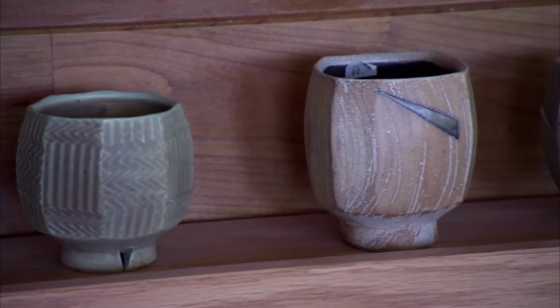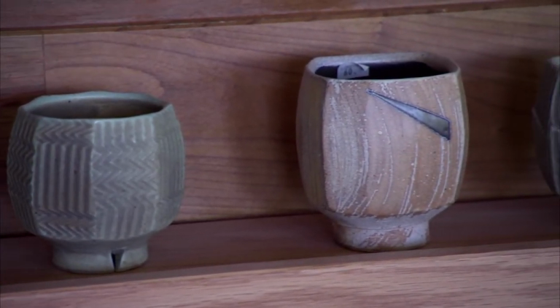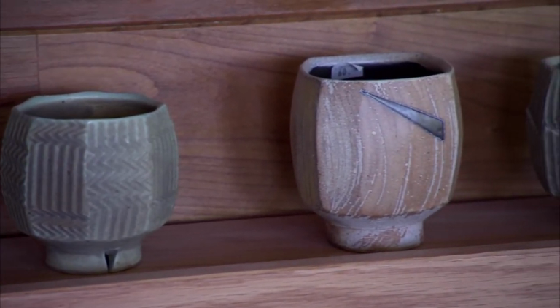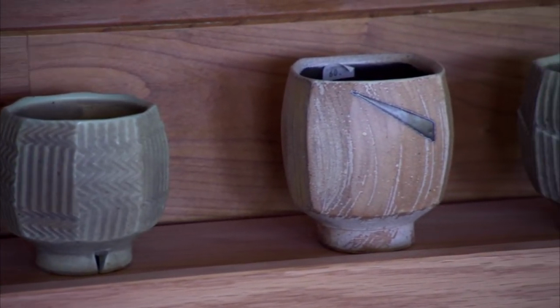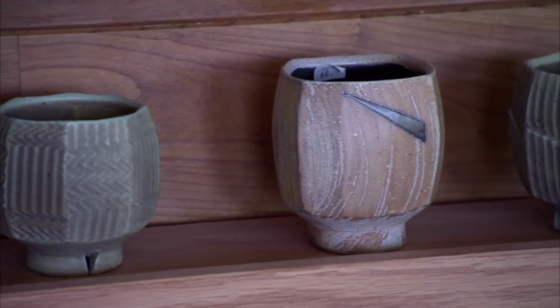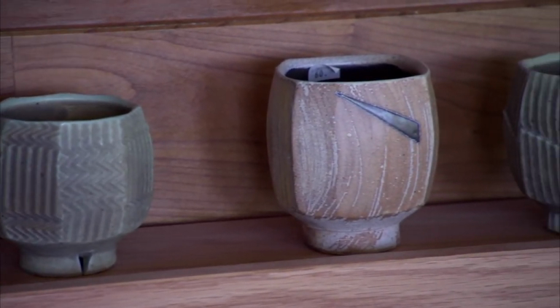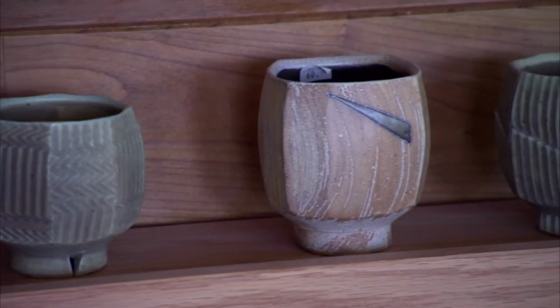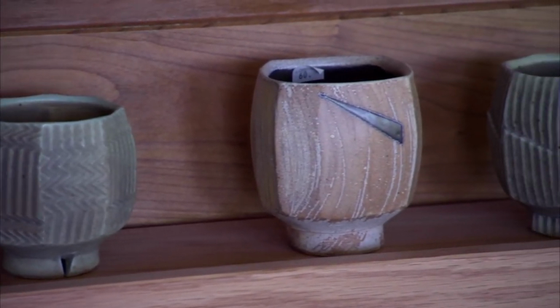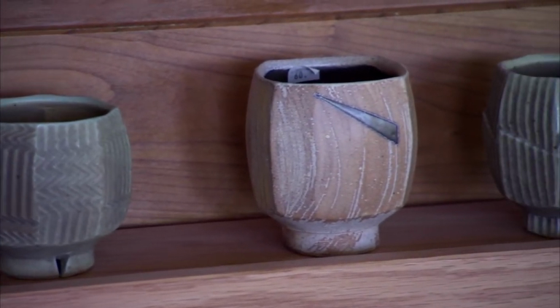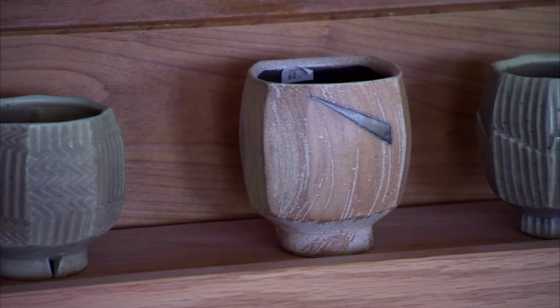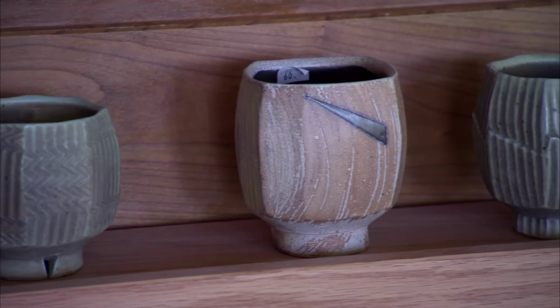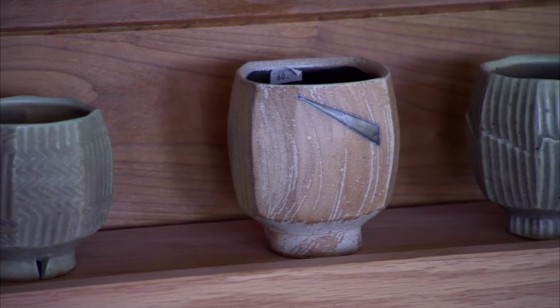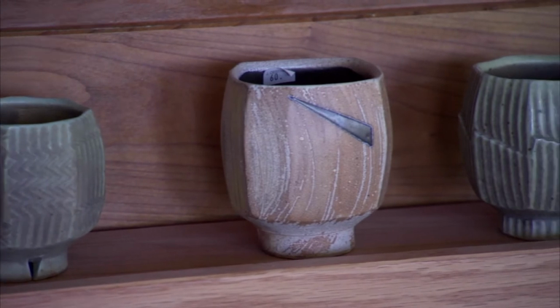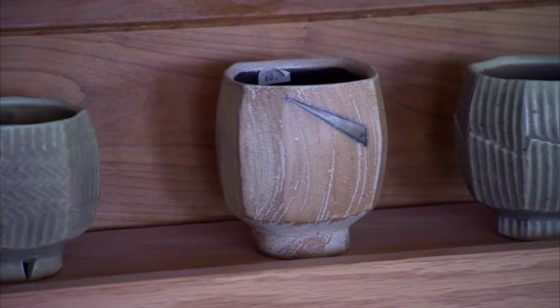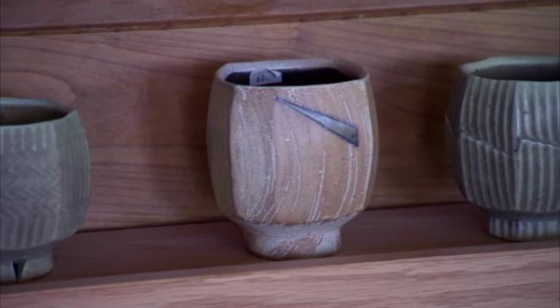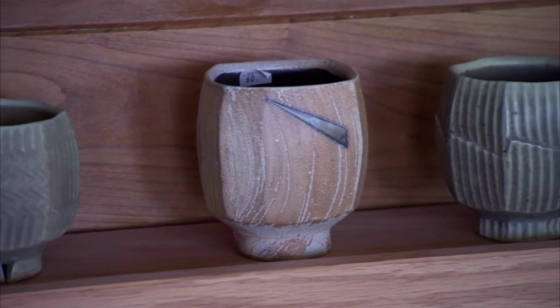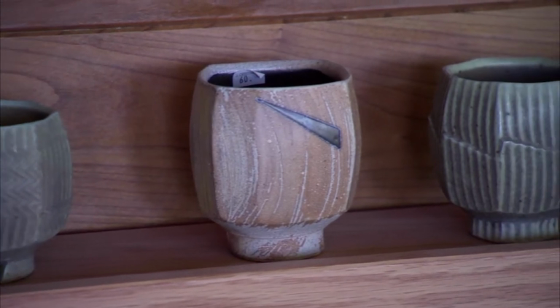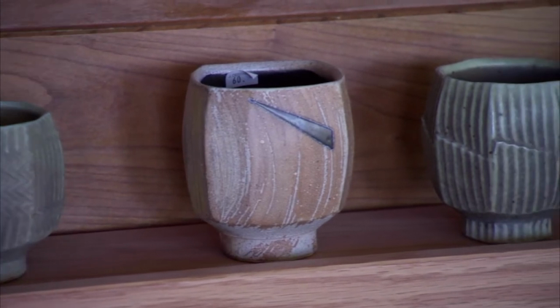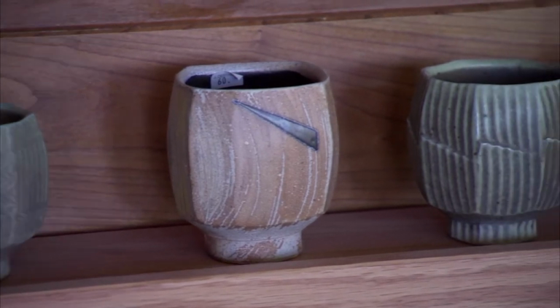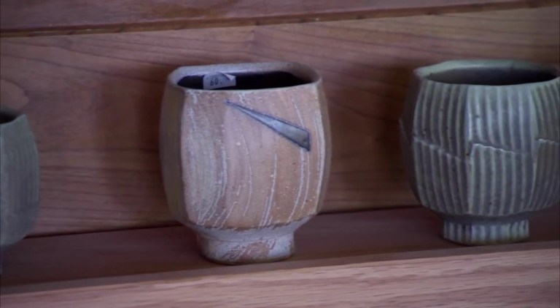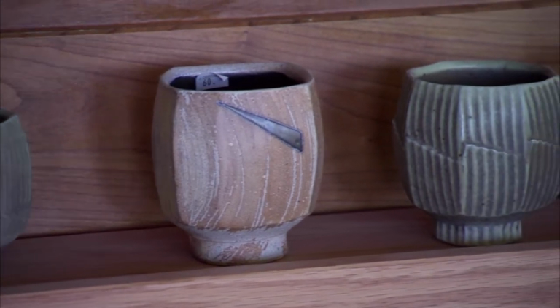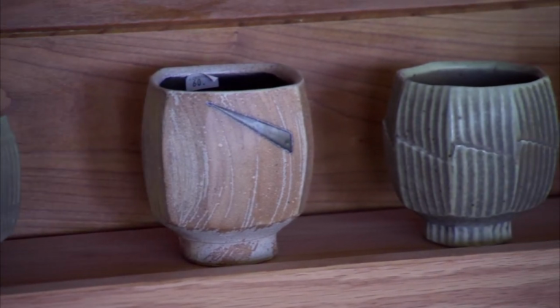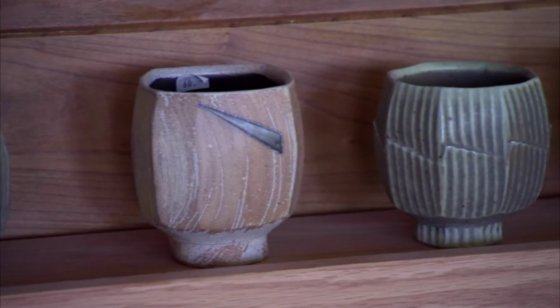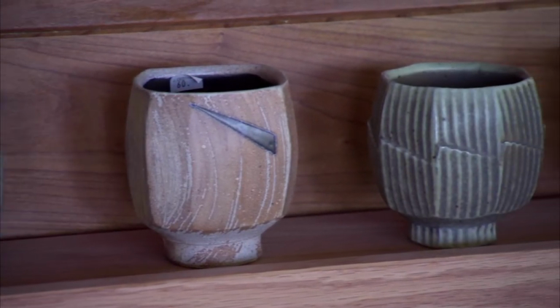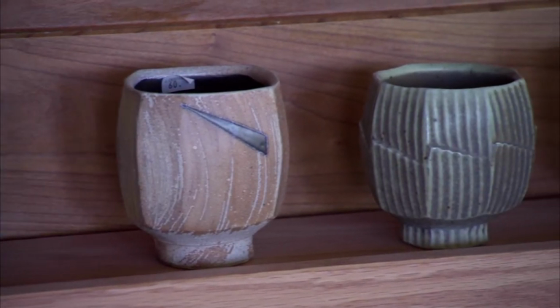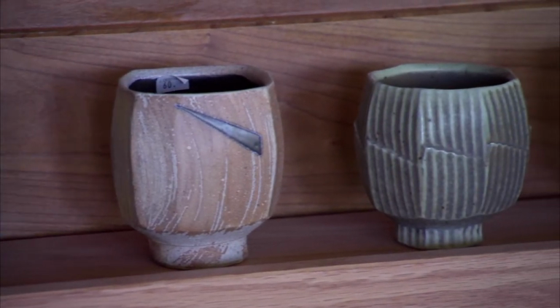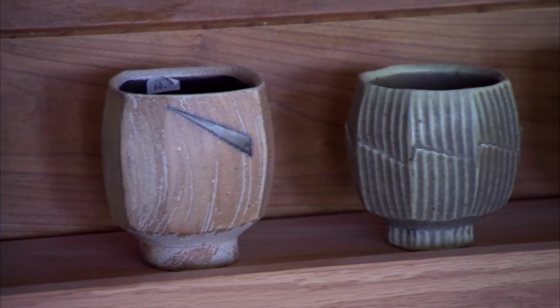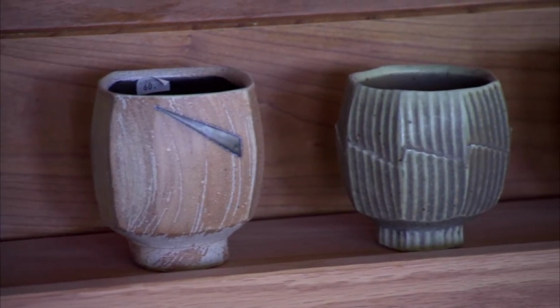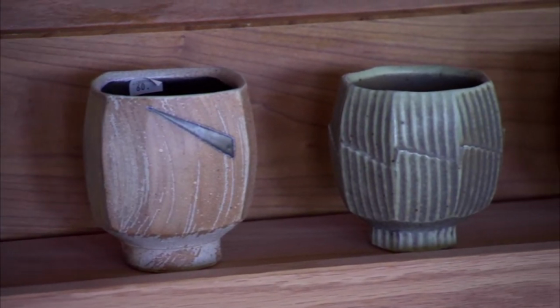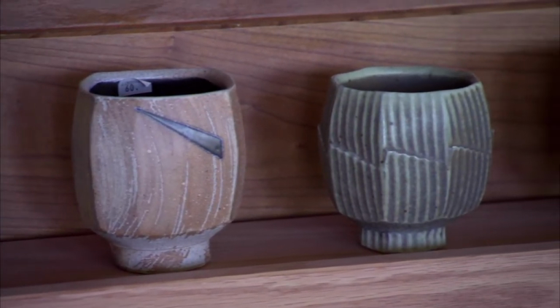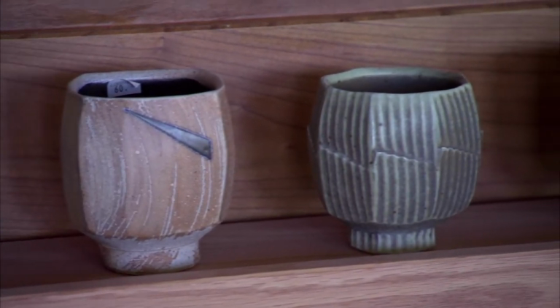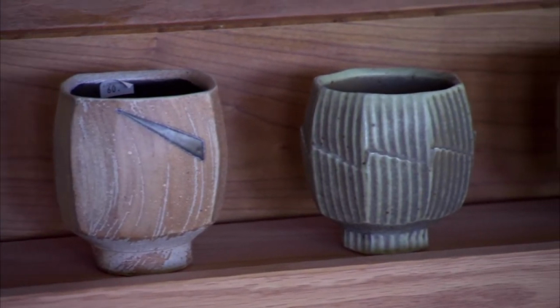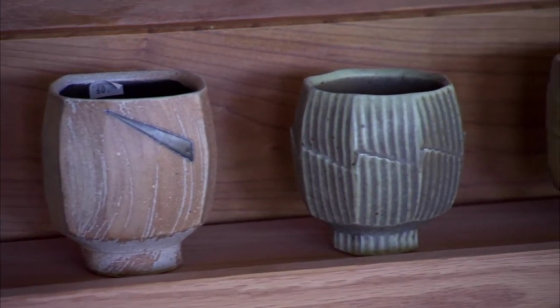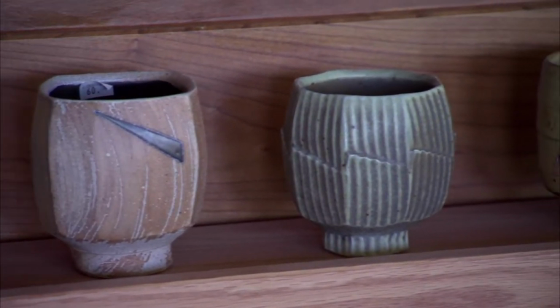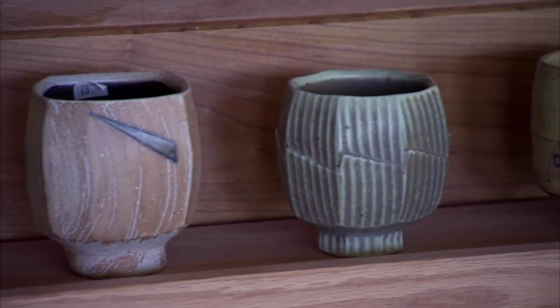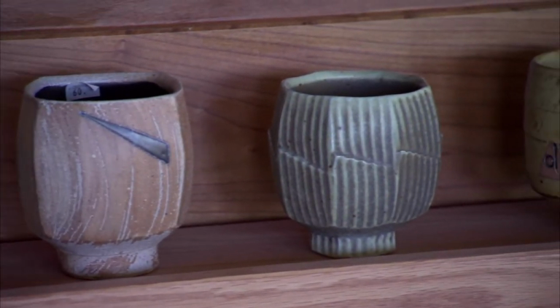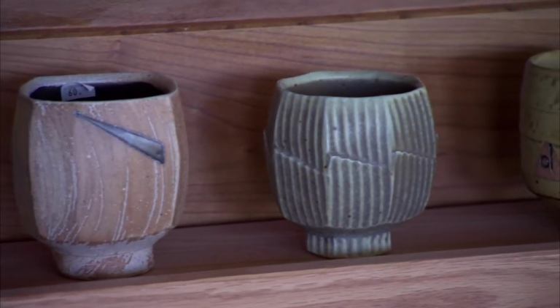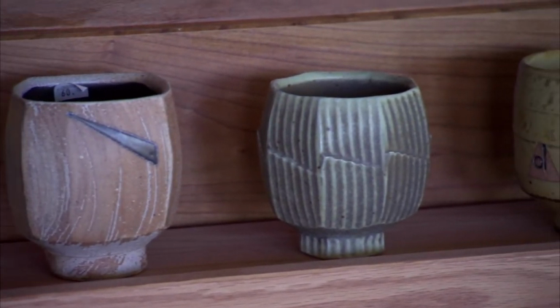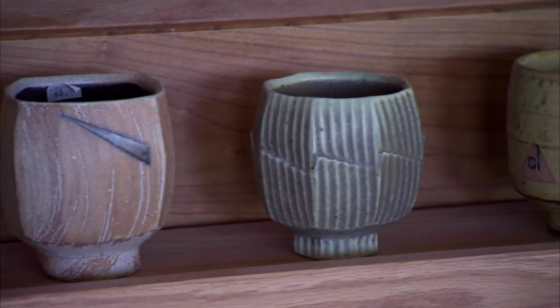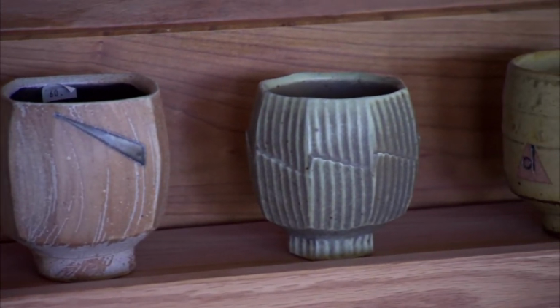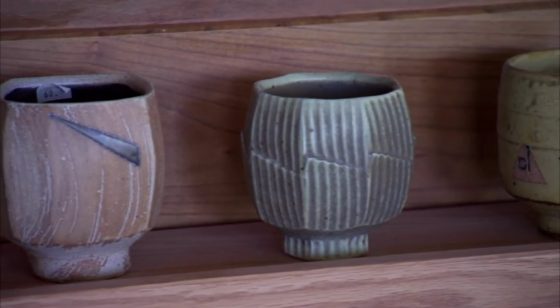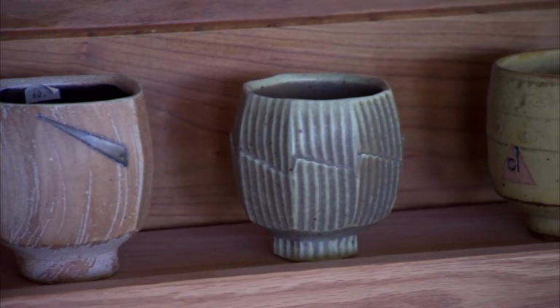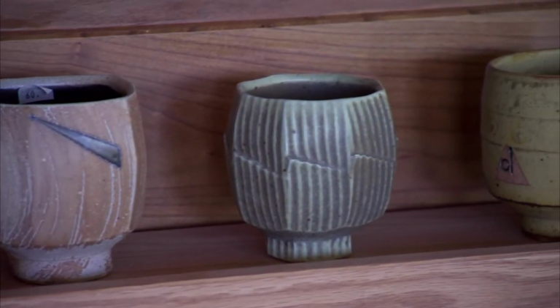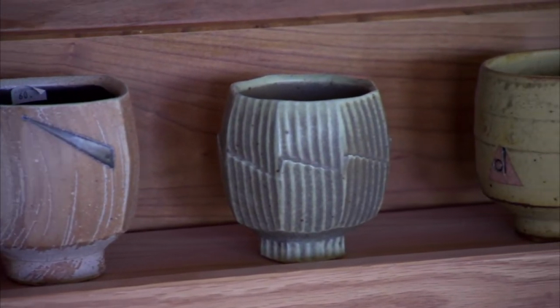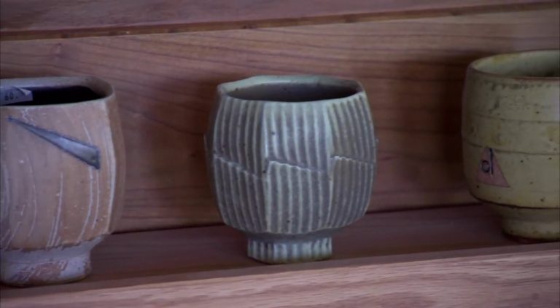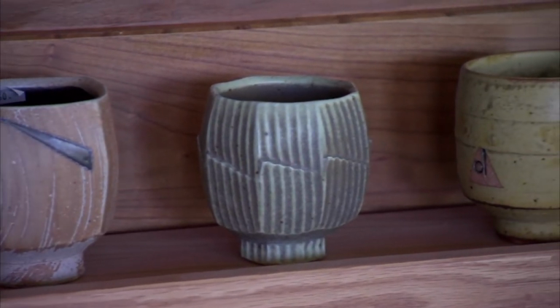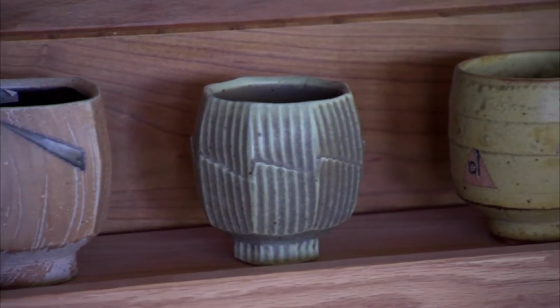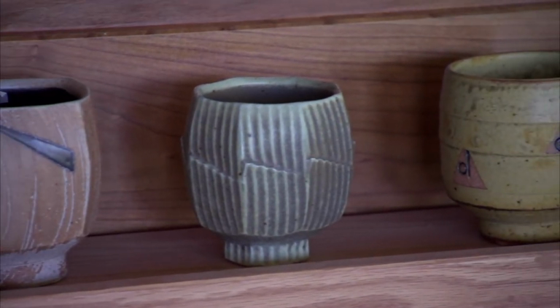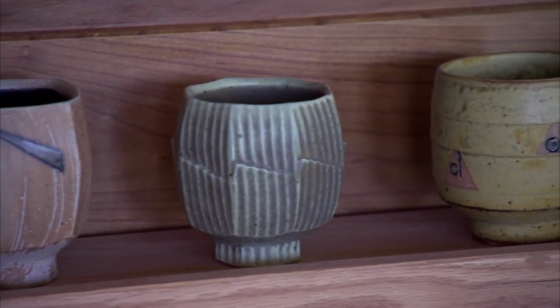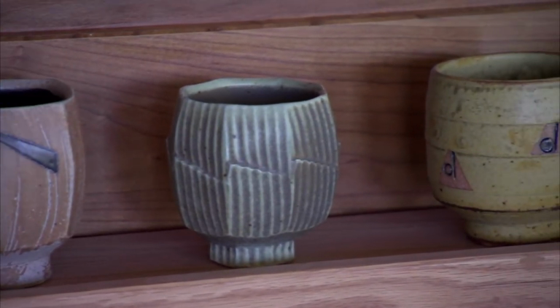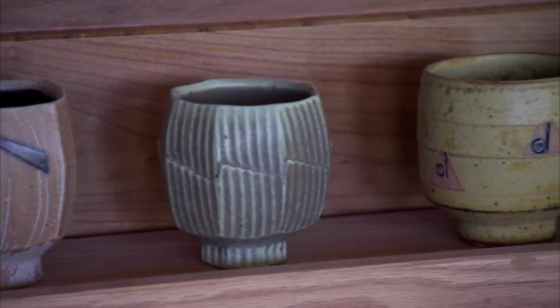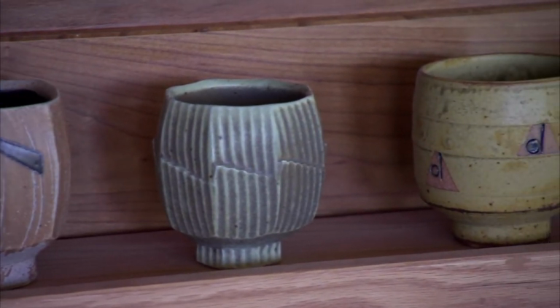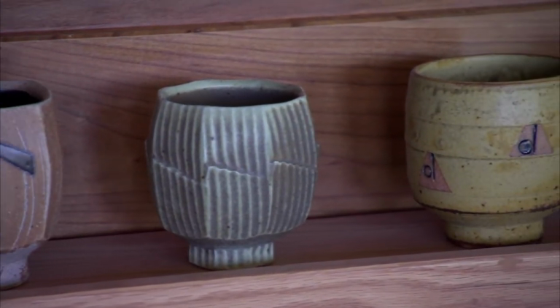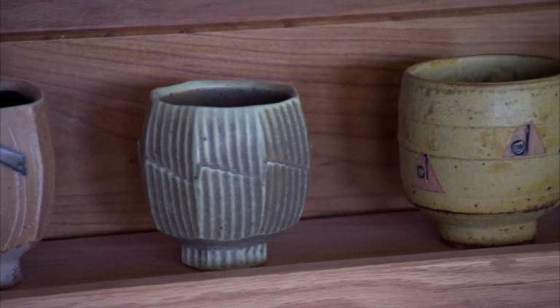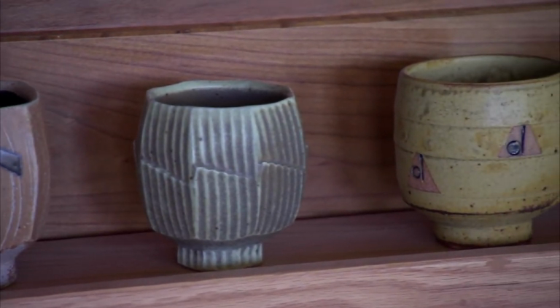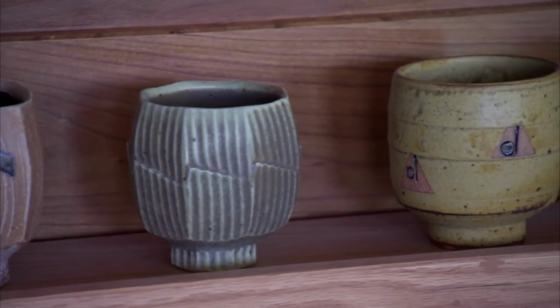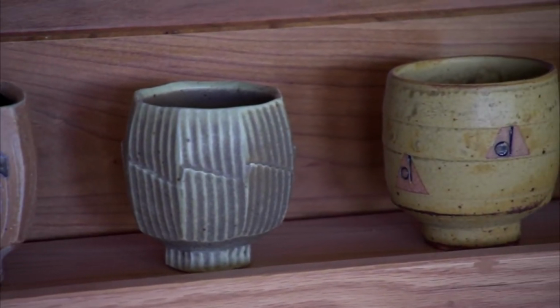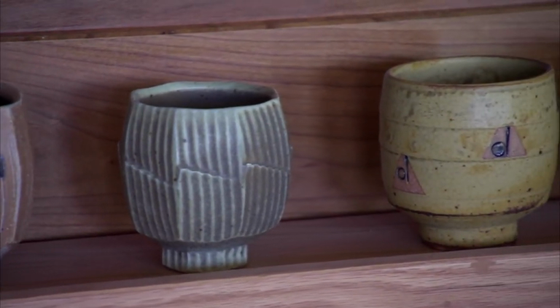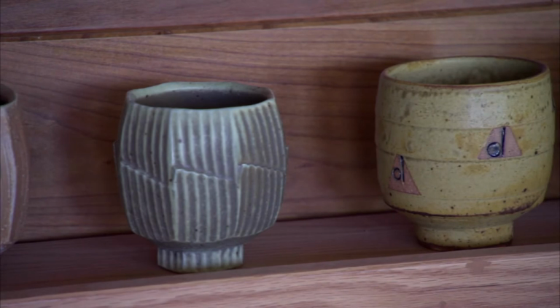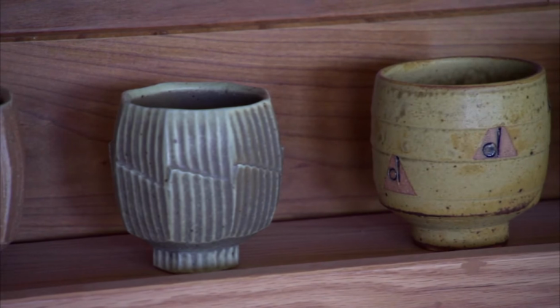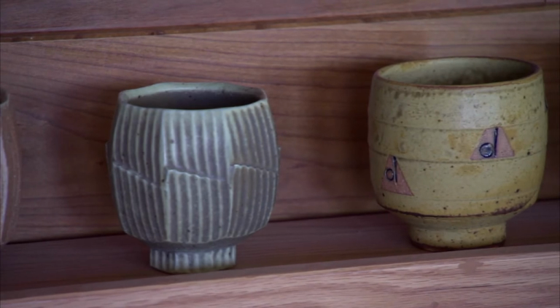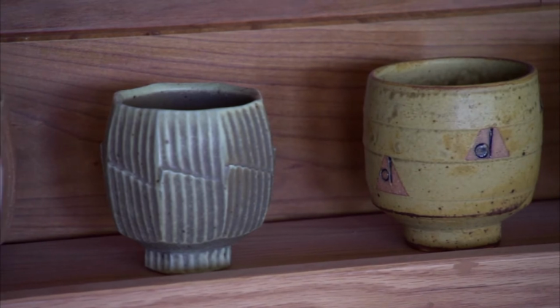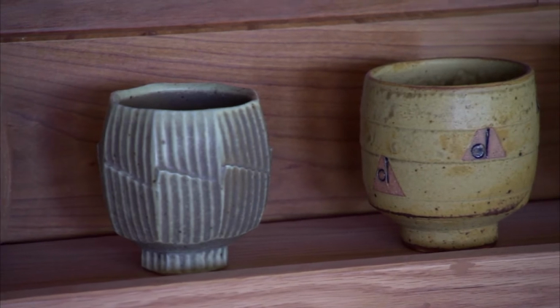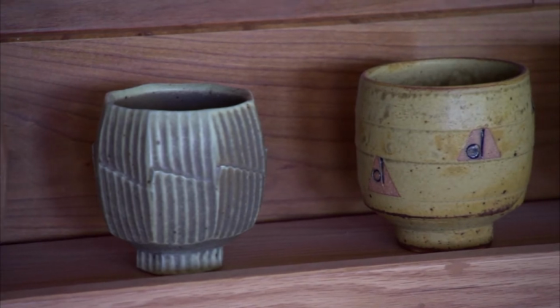And this is a curious one of Japanese hakame — updated, contemporary, again wire cut.